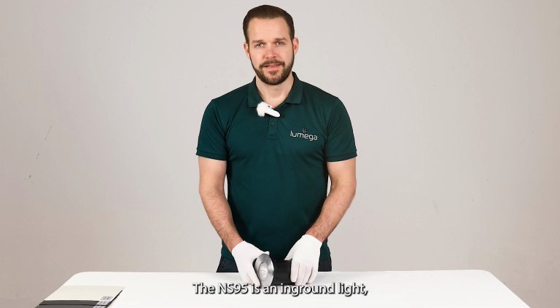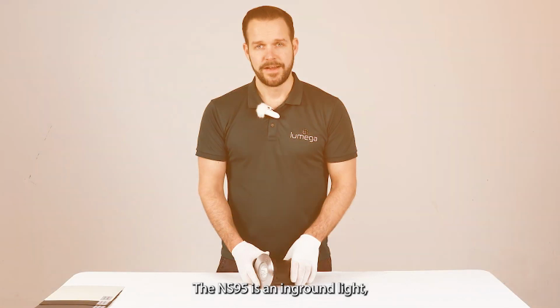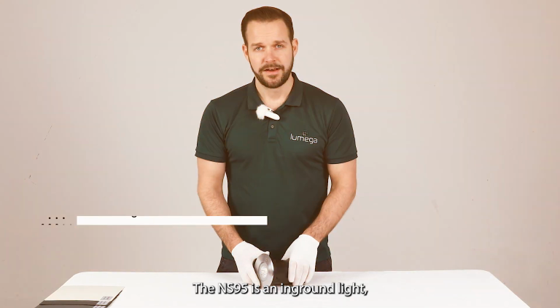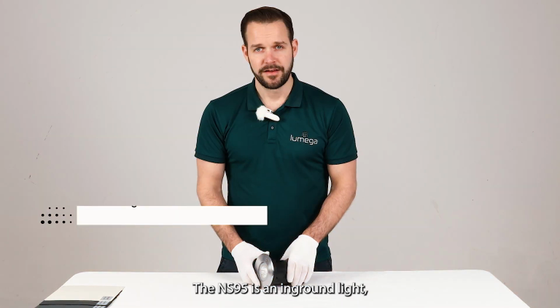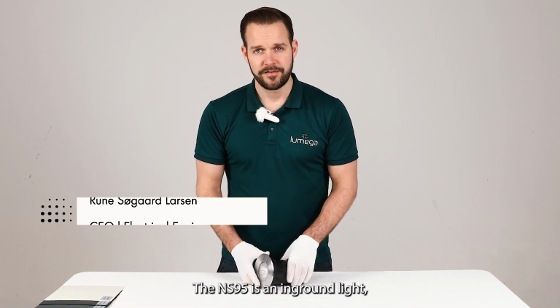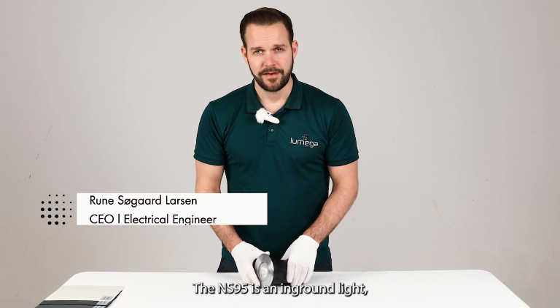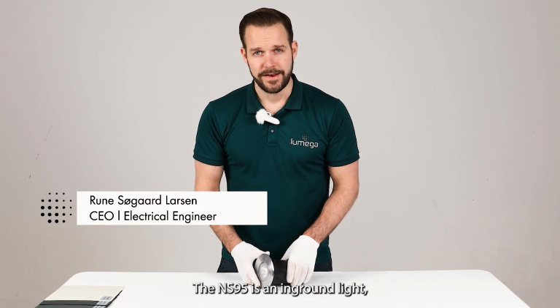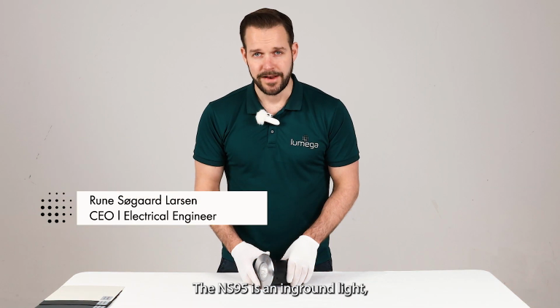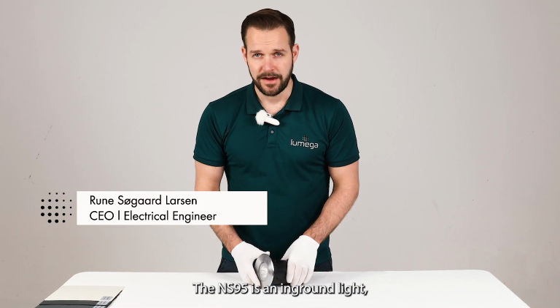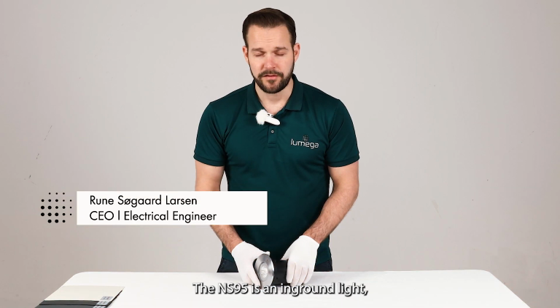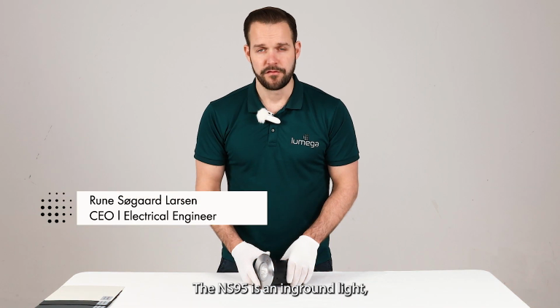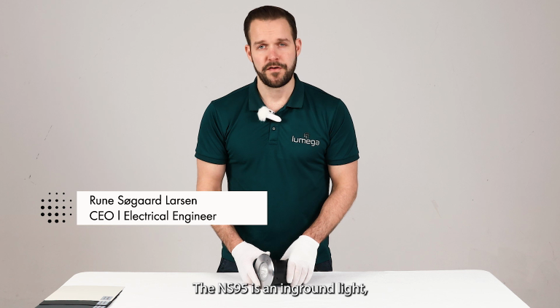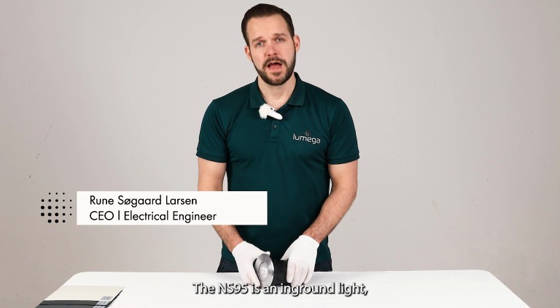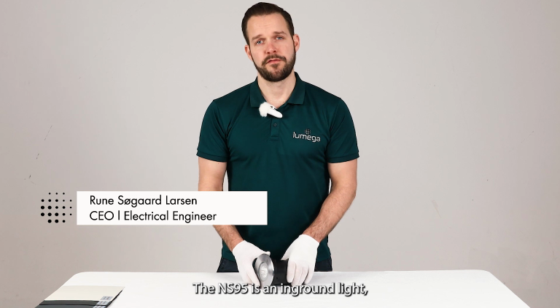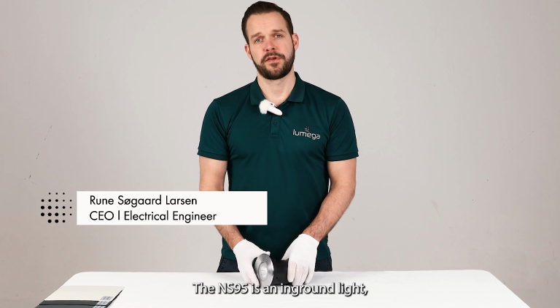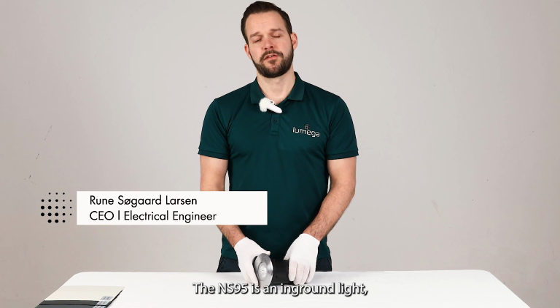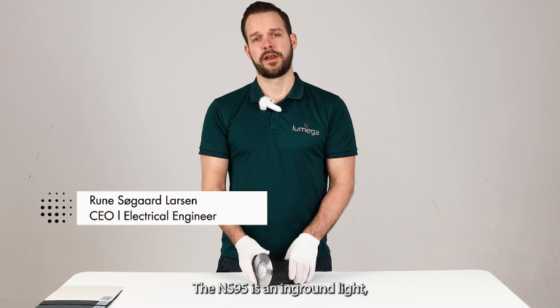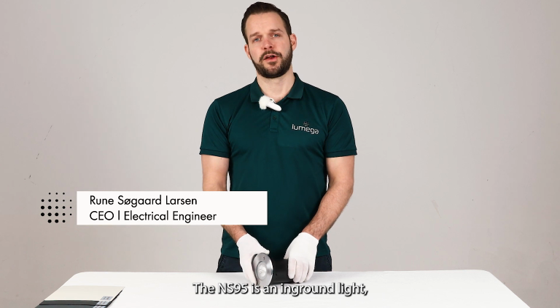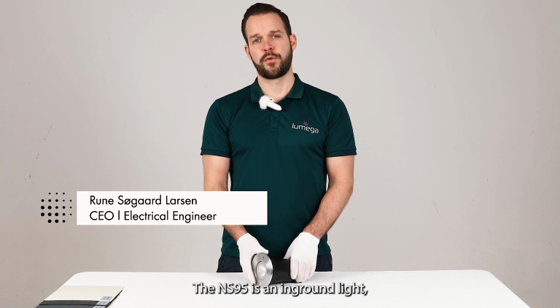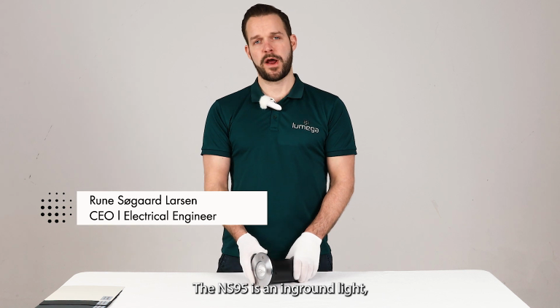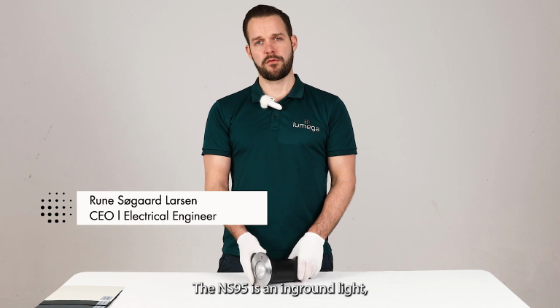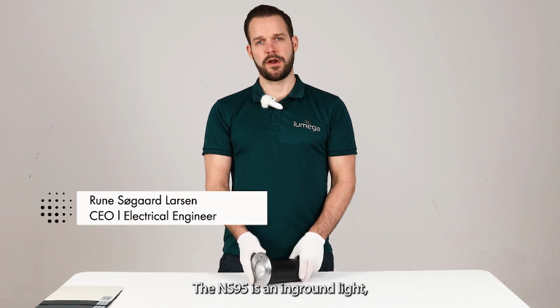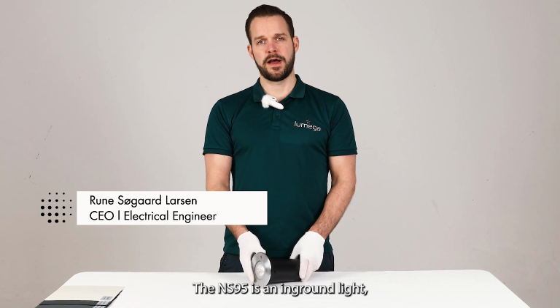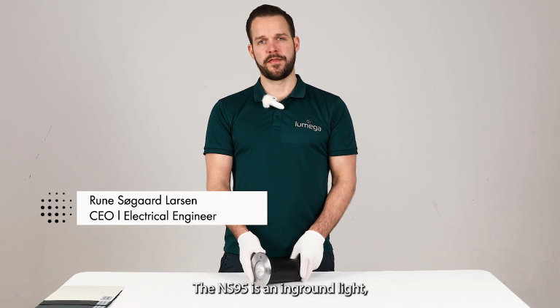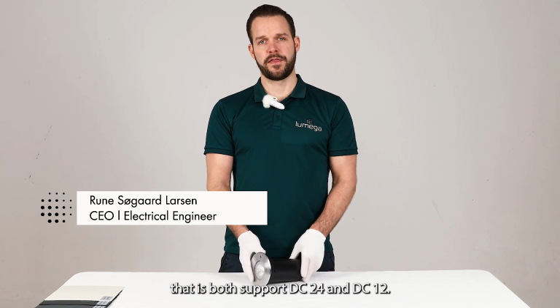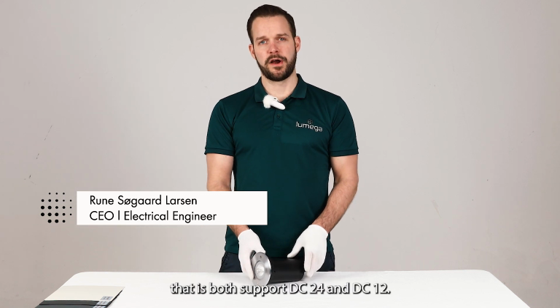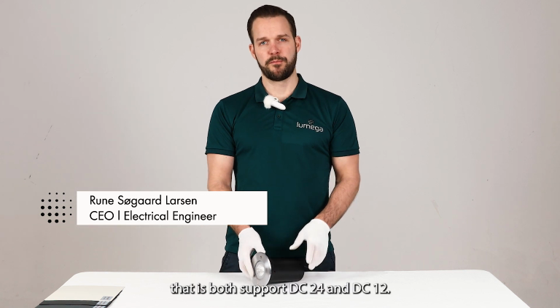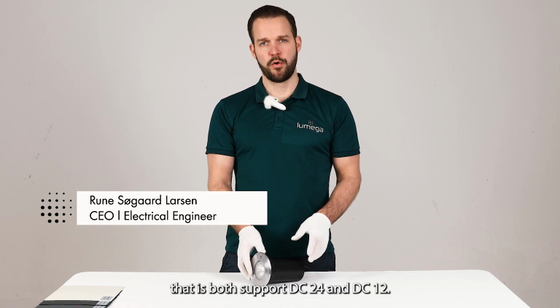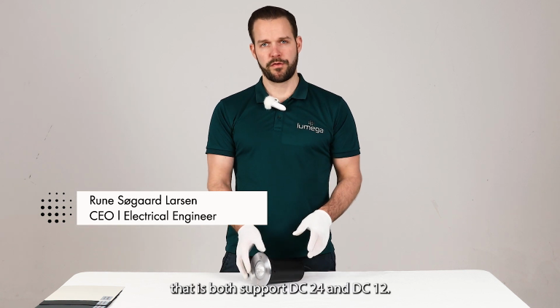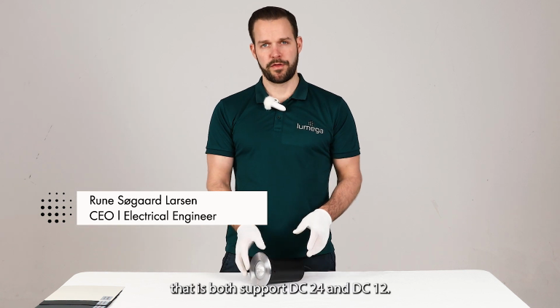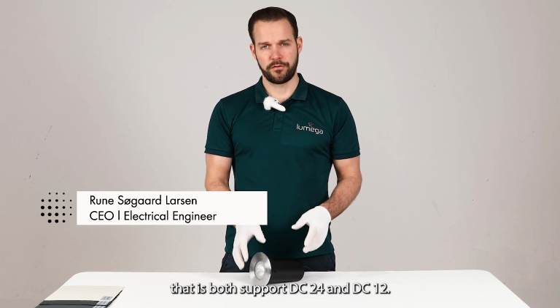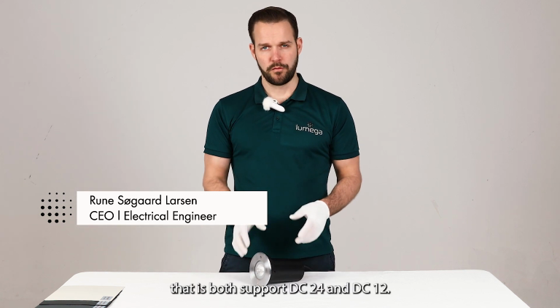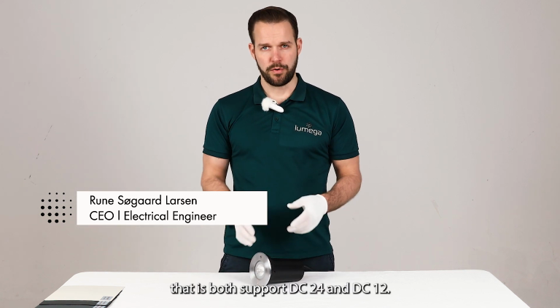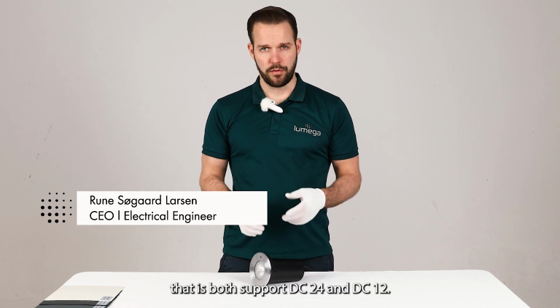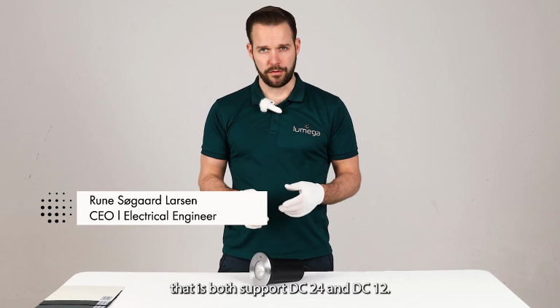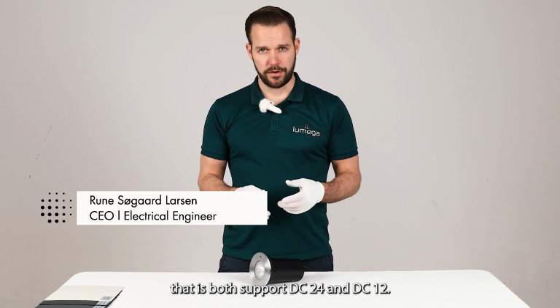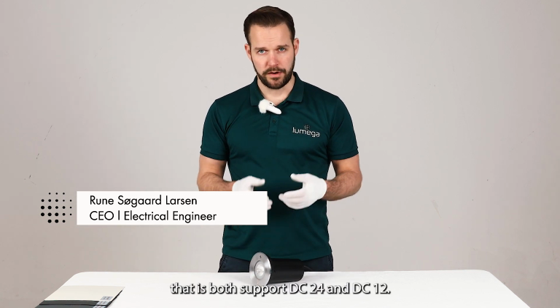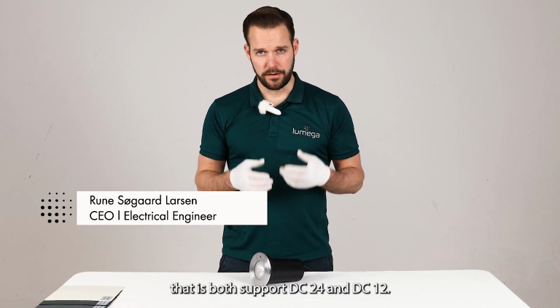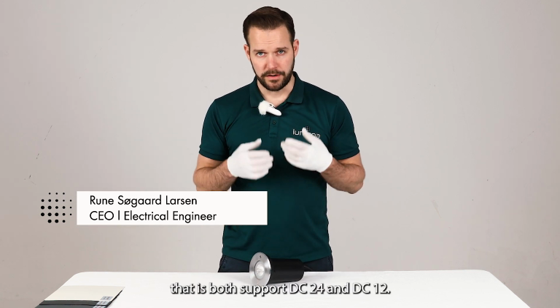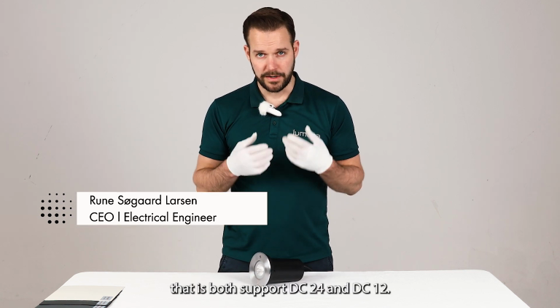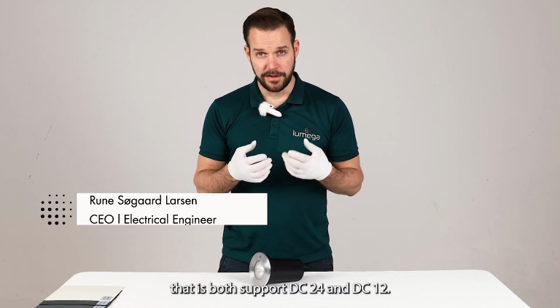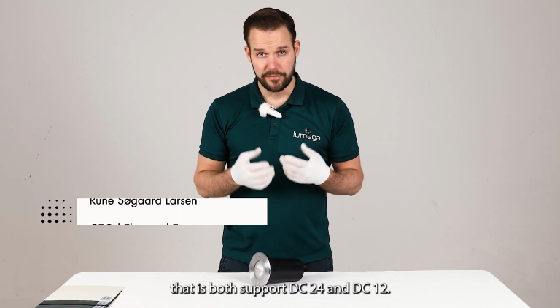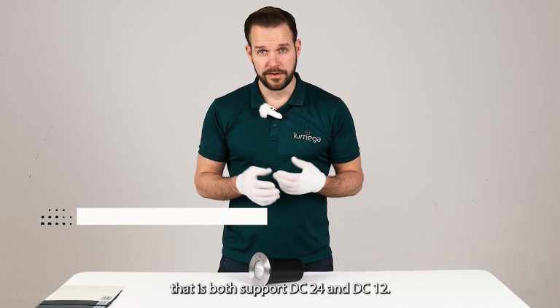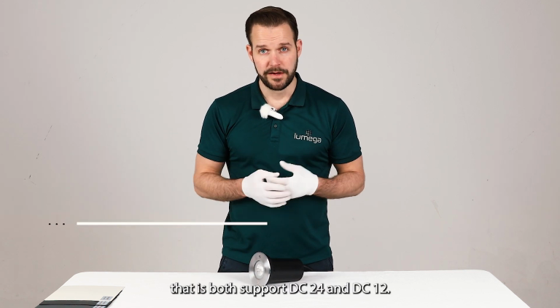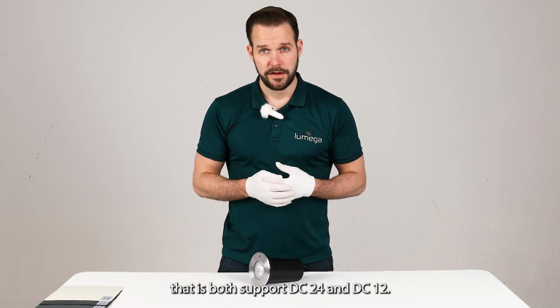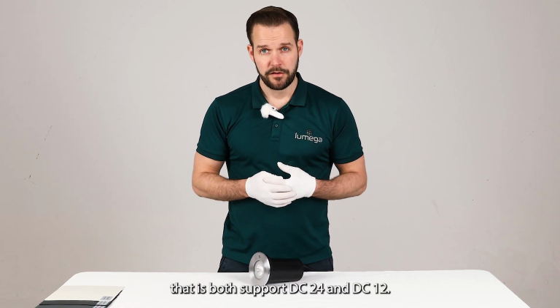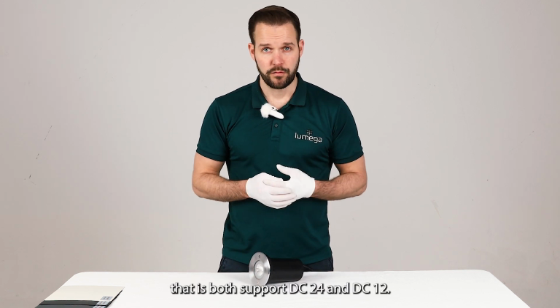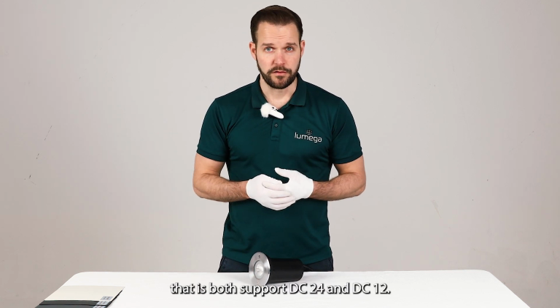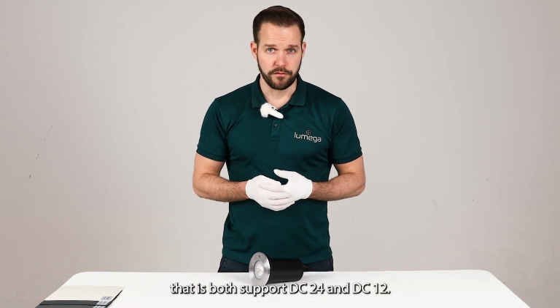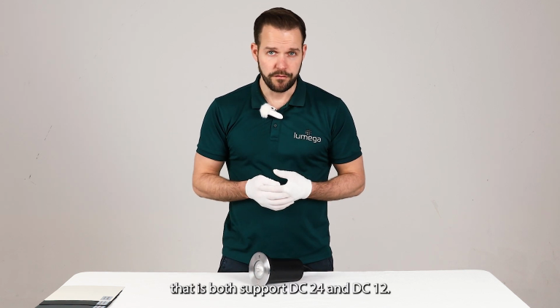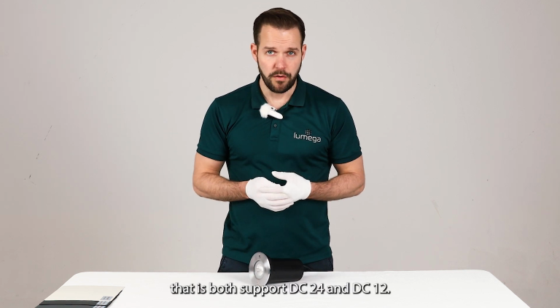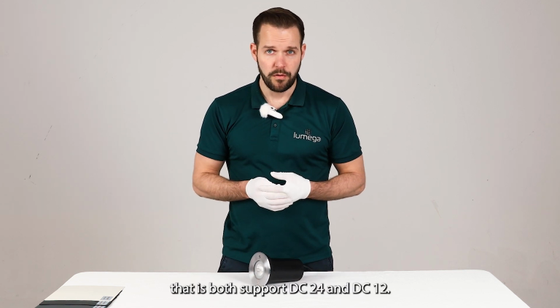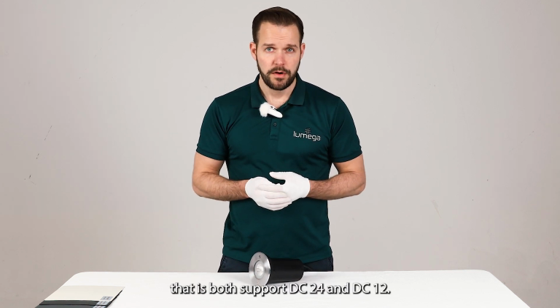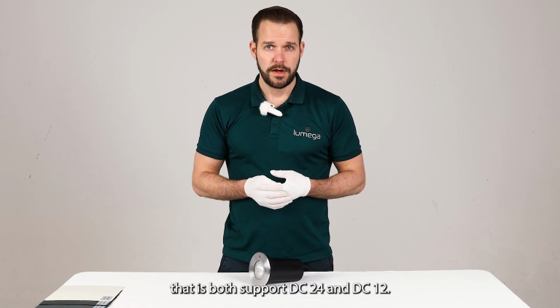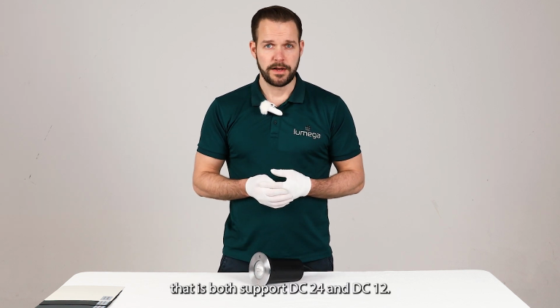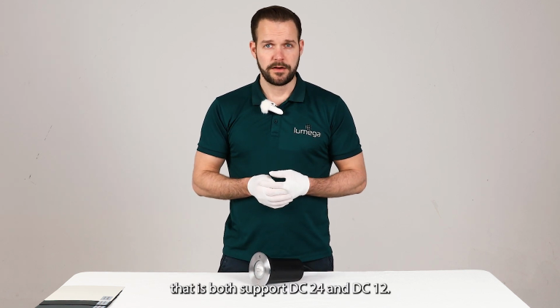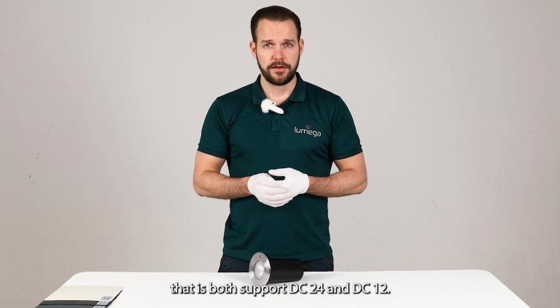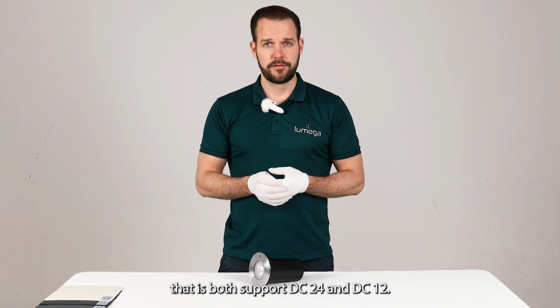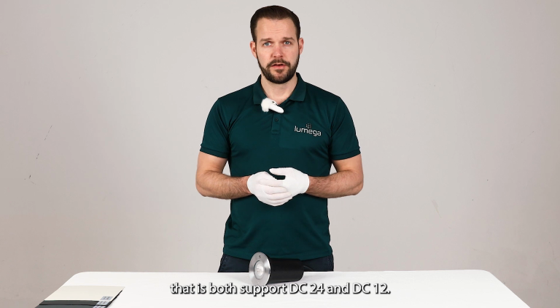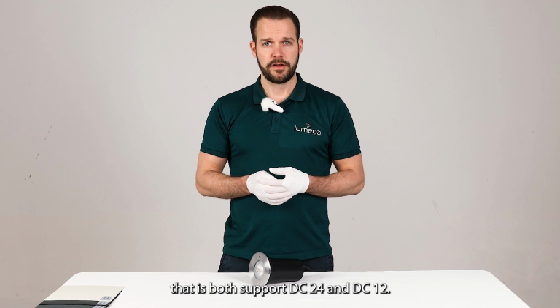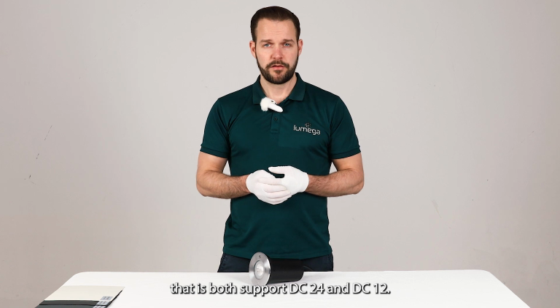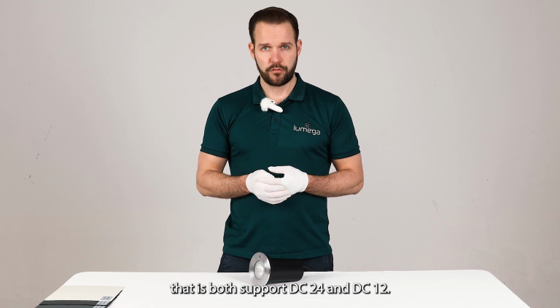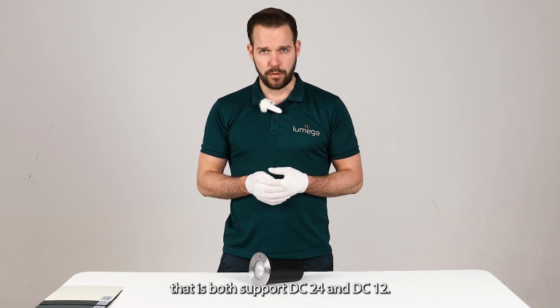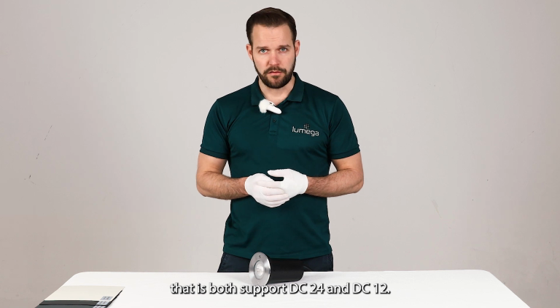The NS95 is an inground light. They both support DC24 and DC12.